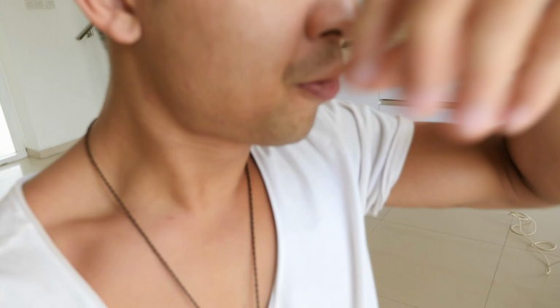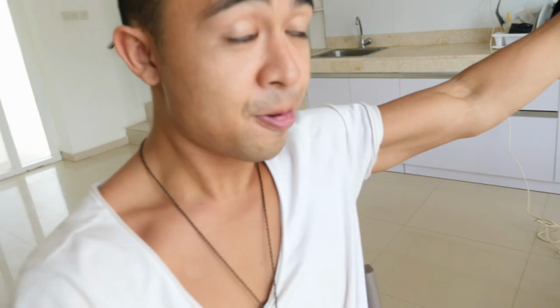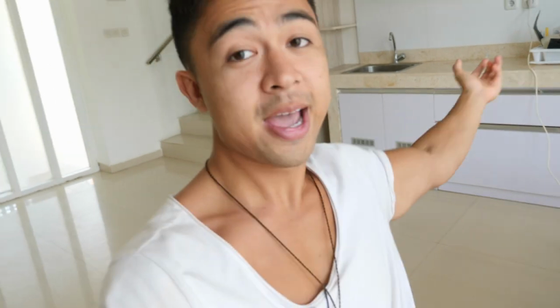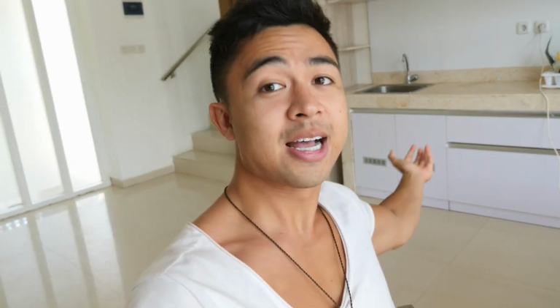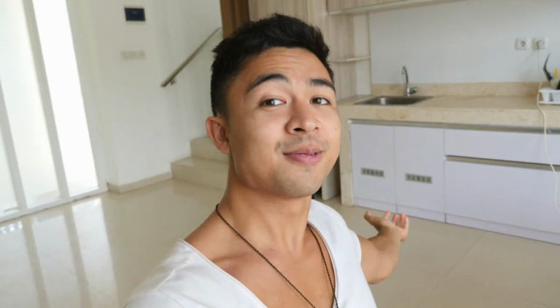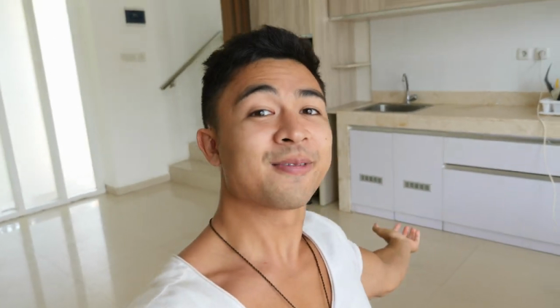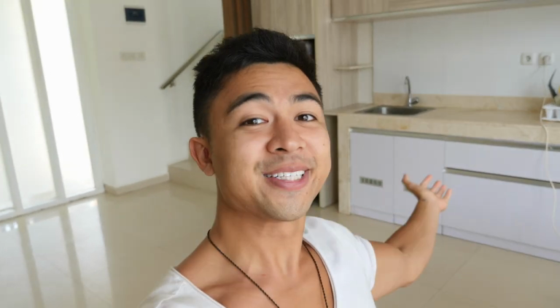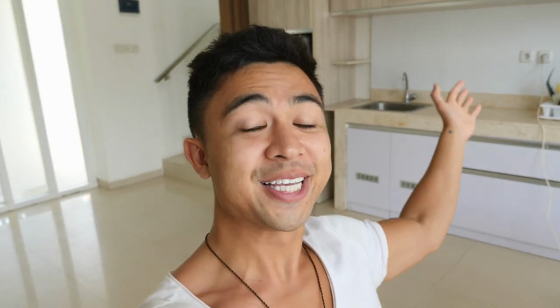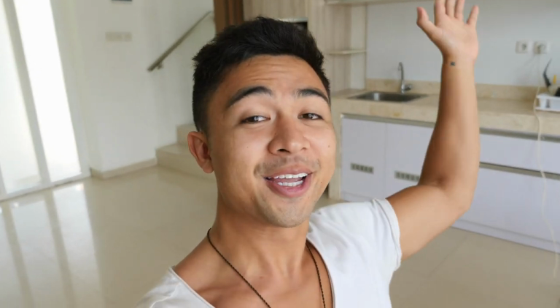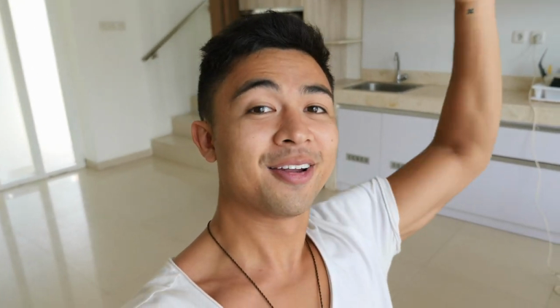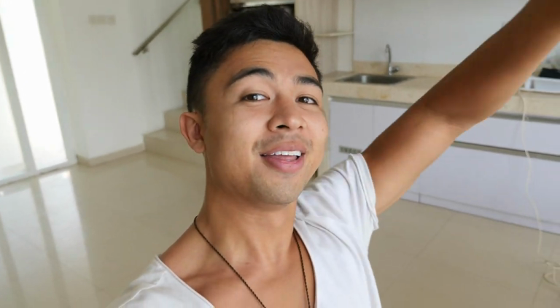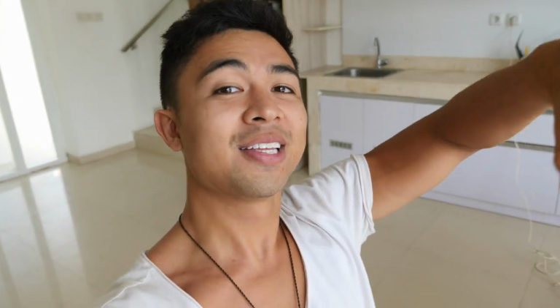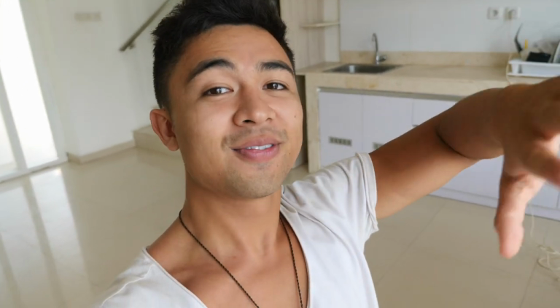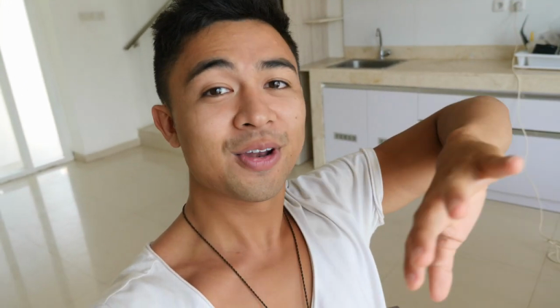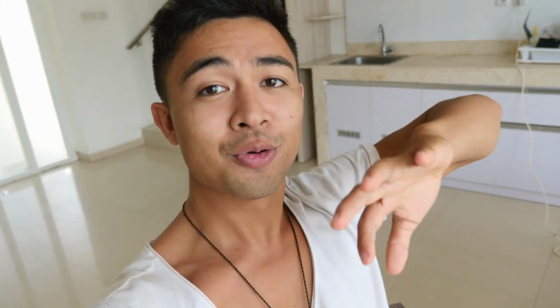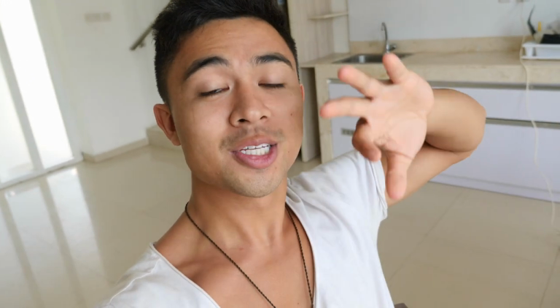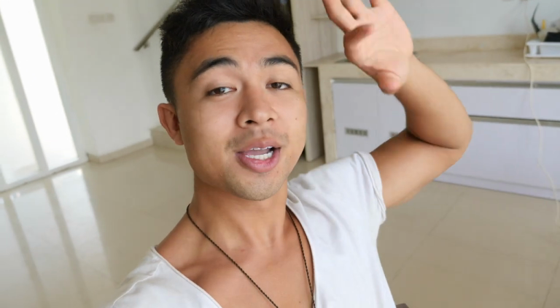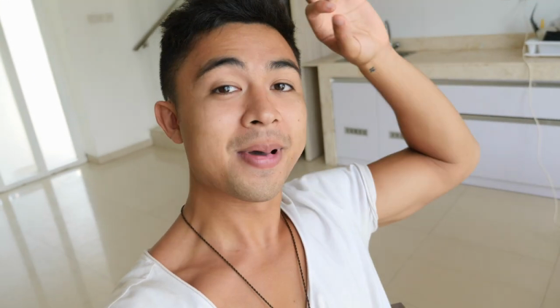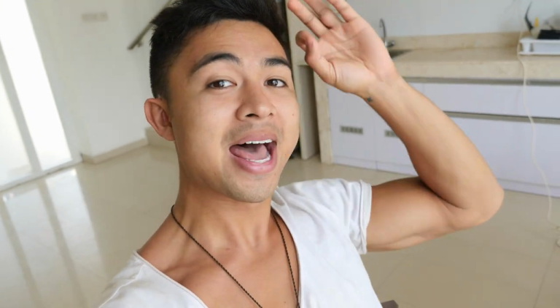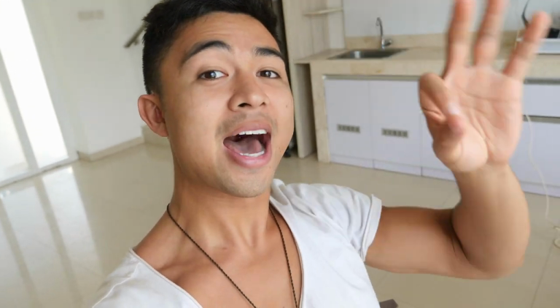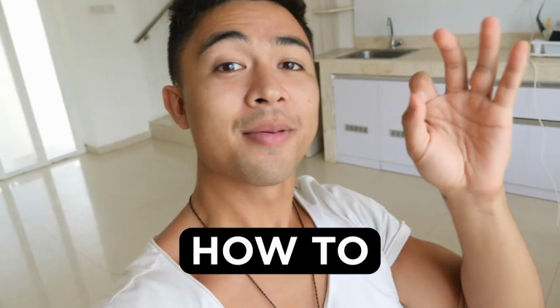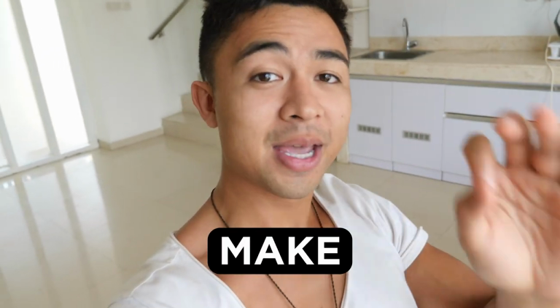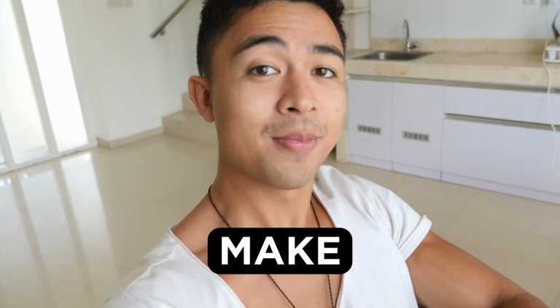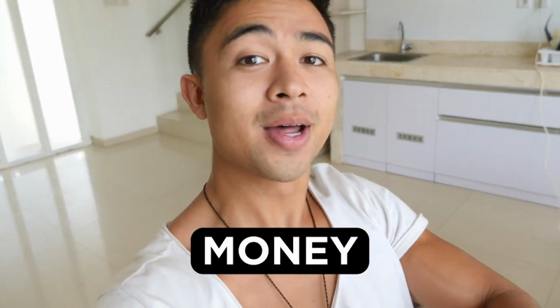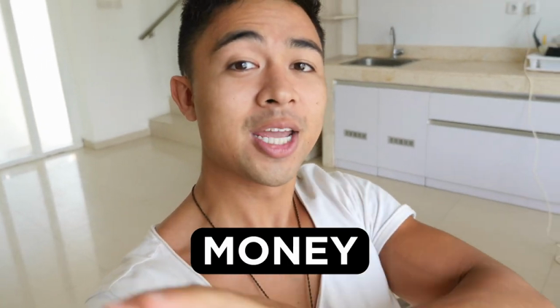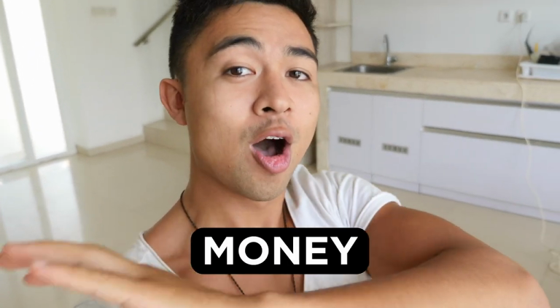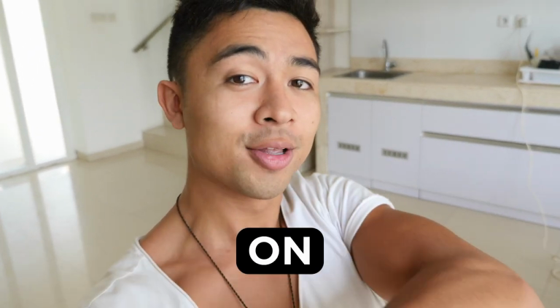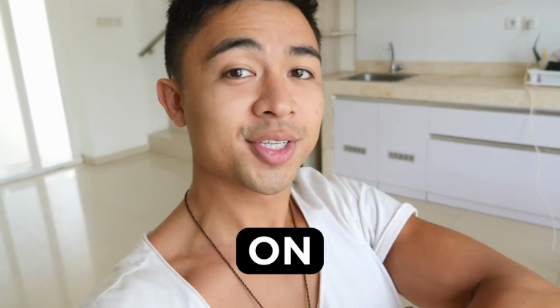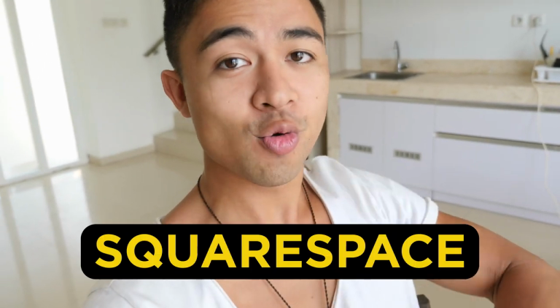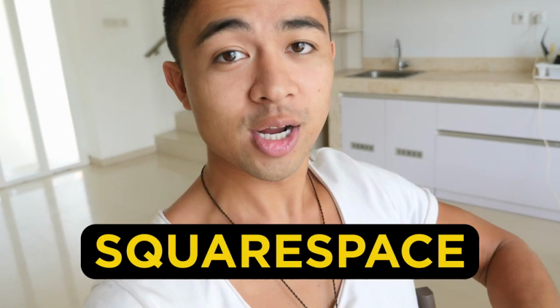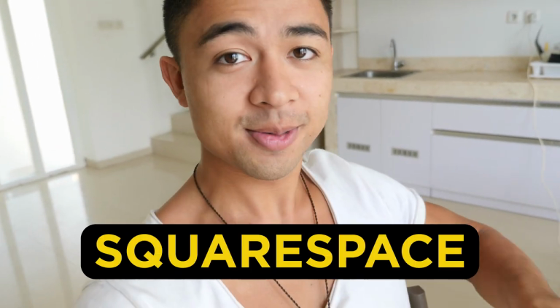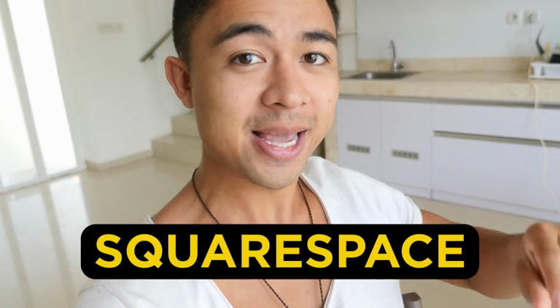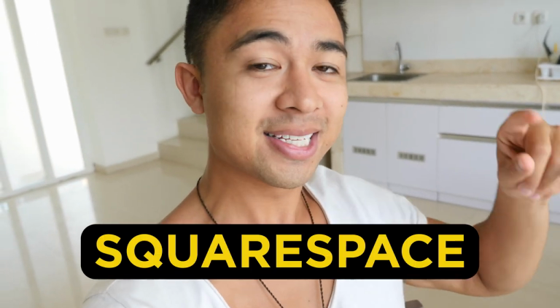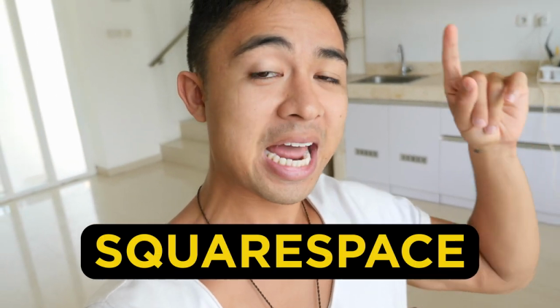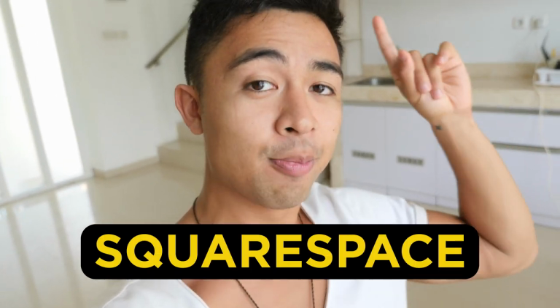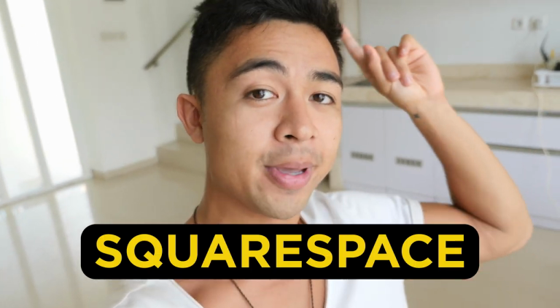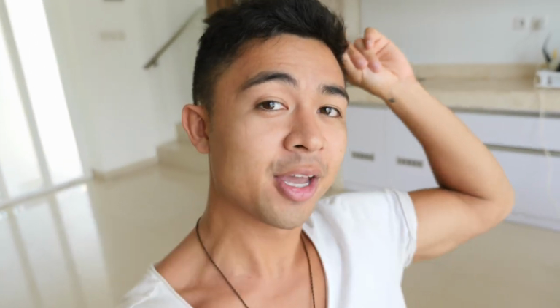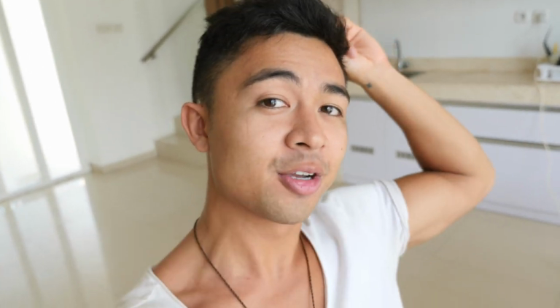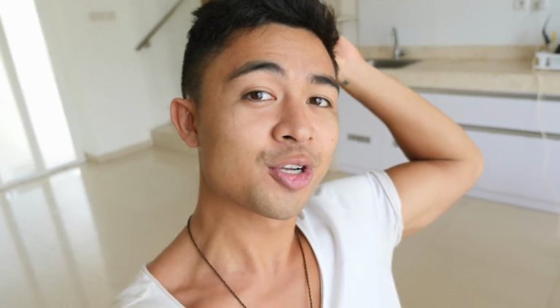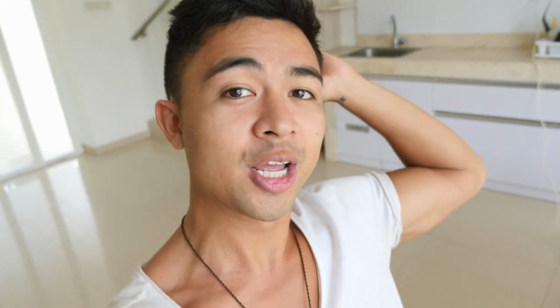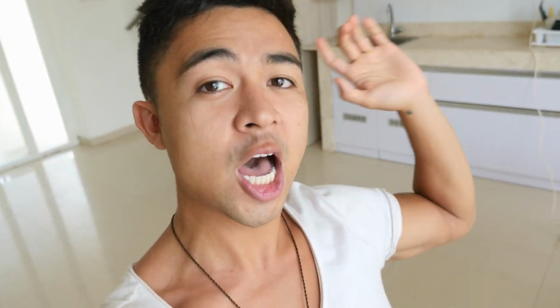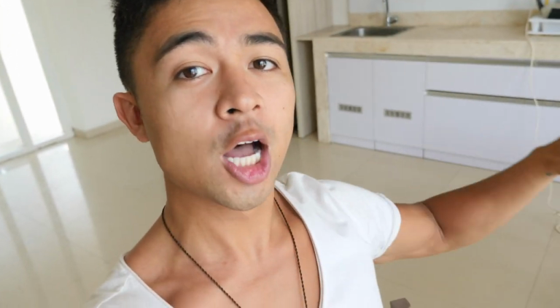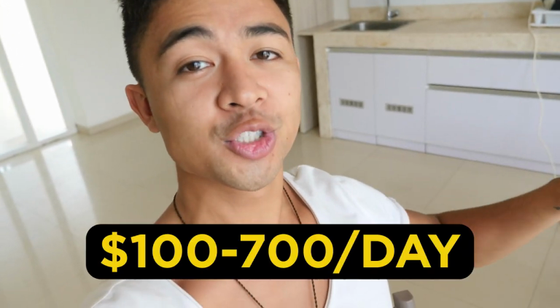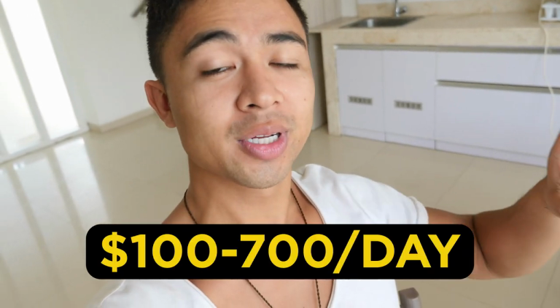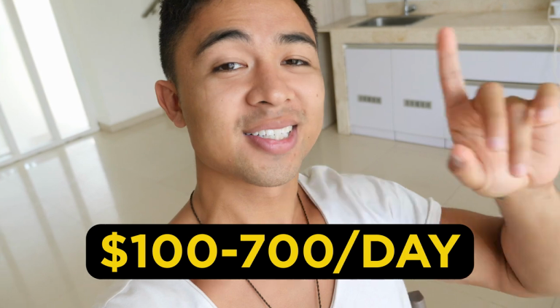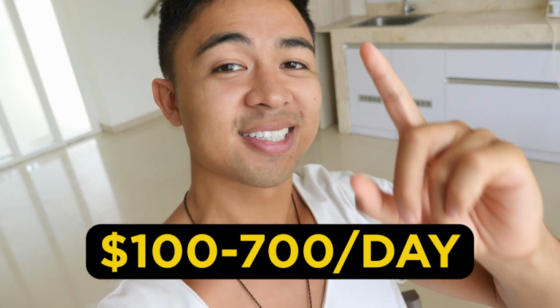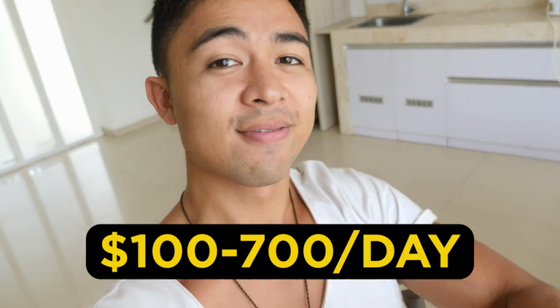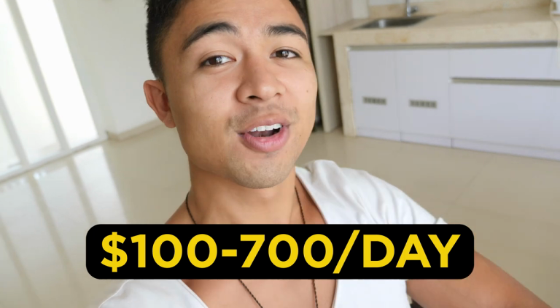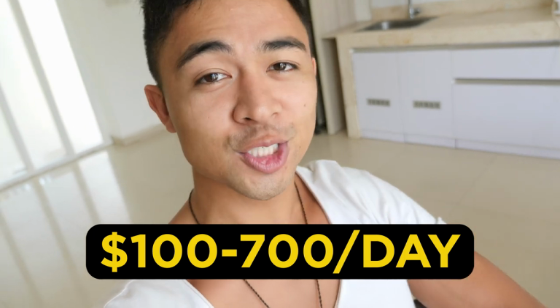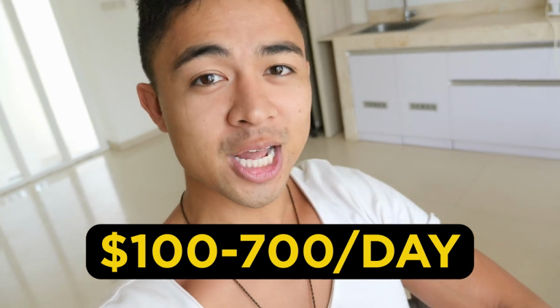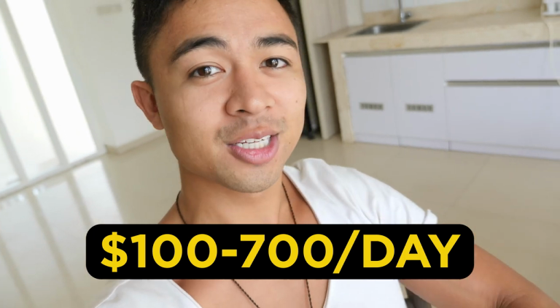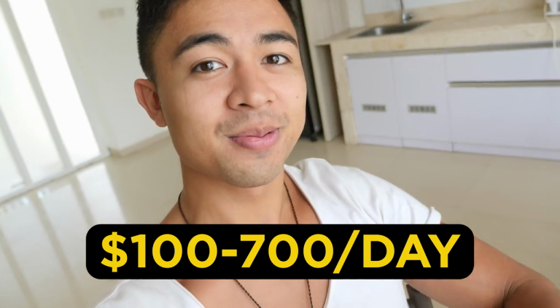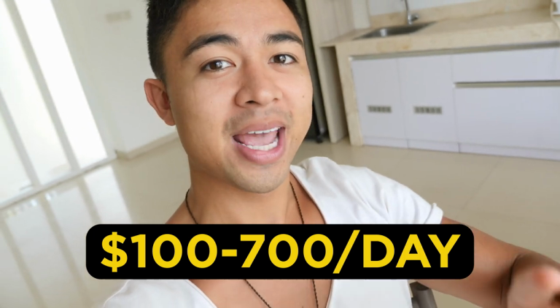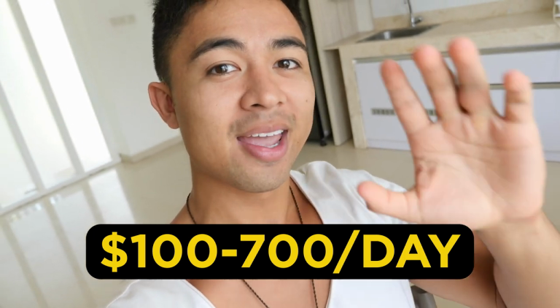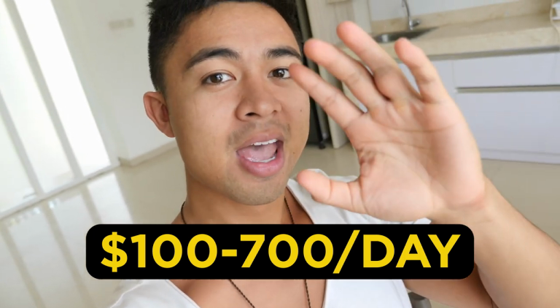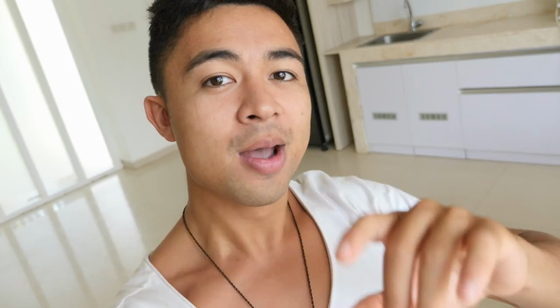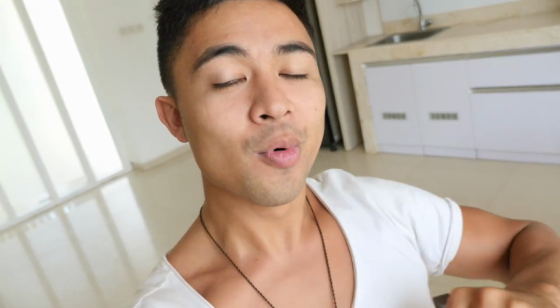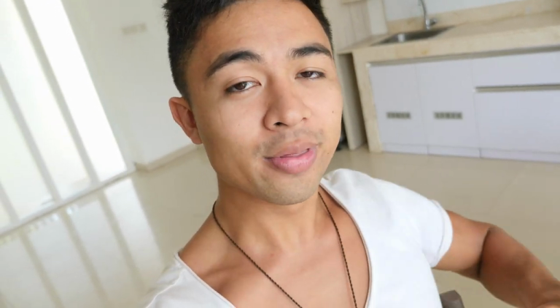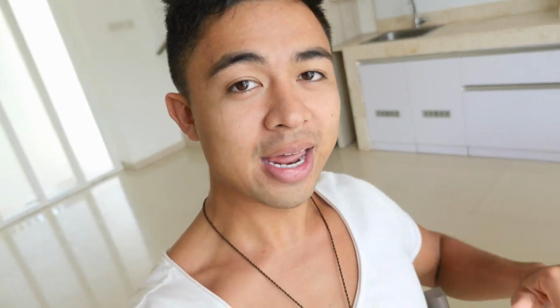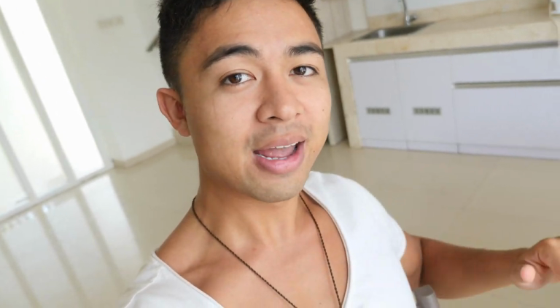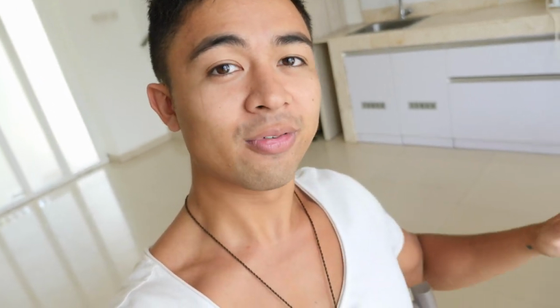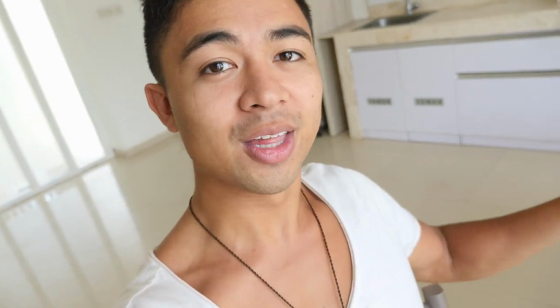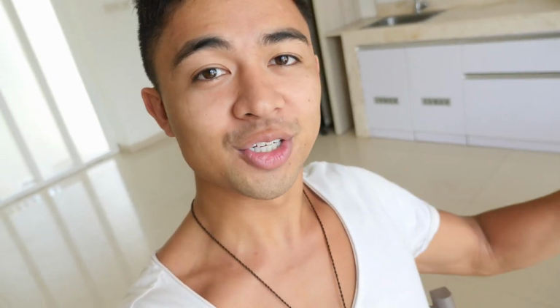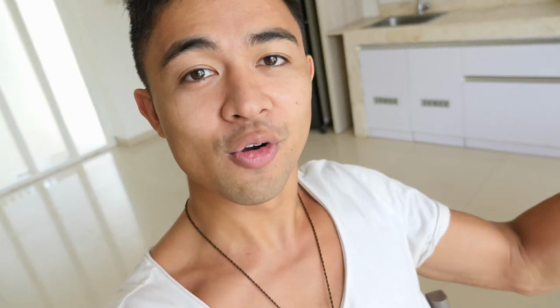Hey guys, Mike Facile here, and in this video we're talking about how to make money on Squarespace and how beginners are earning $100 to $700 per day. More with that after the intro.